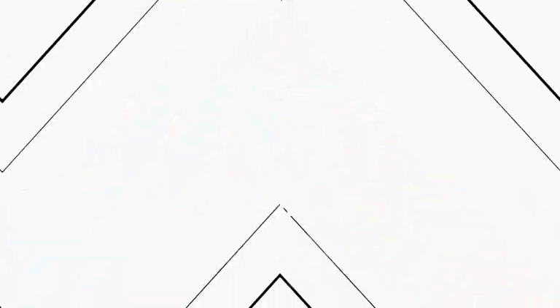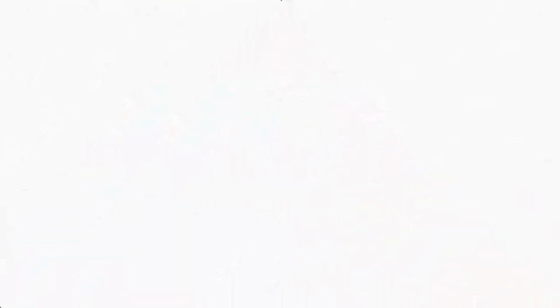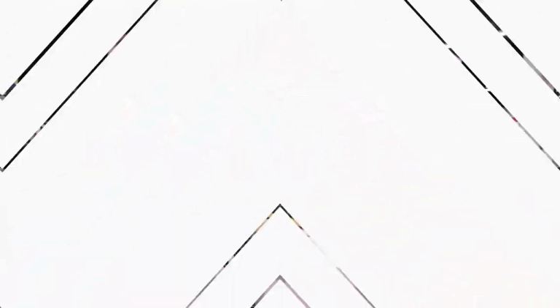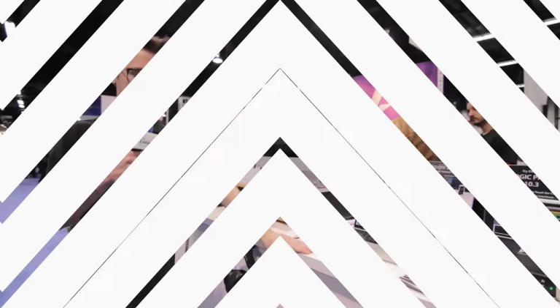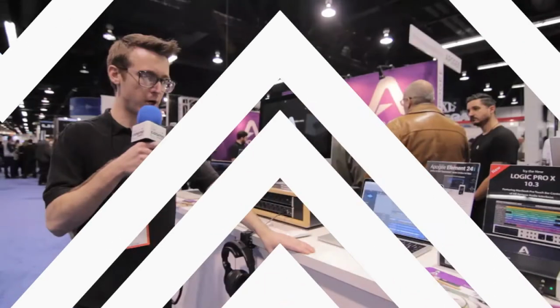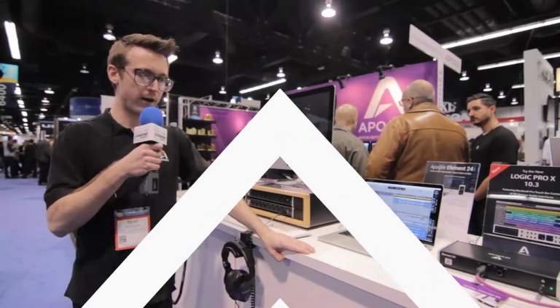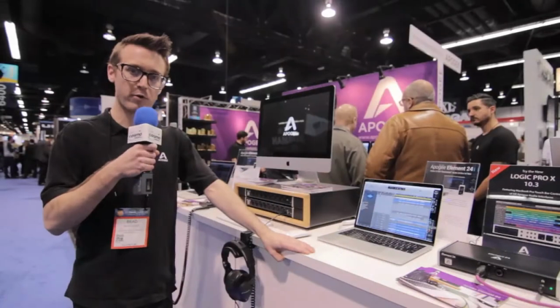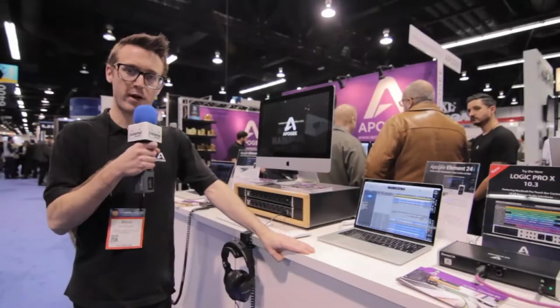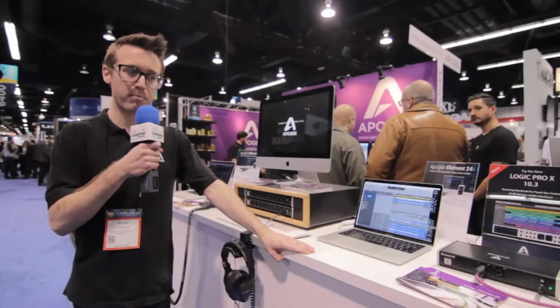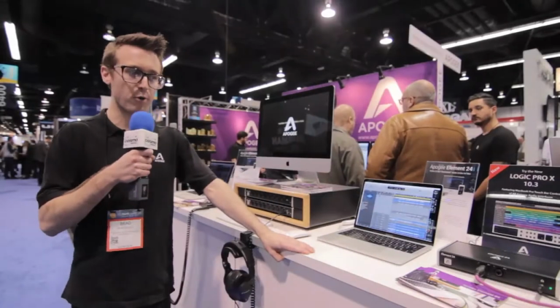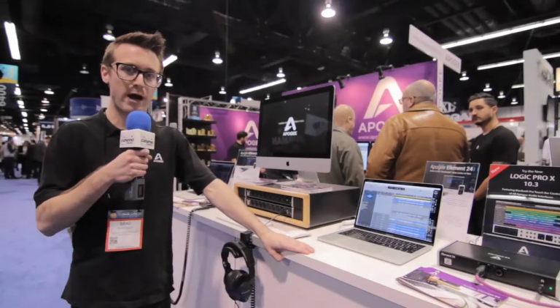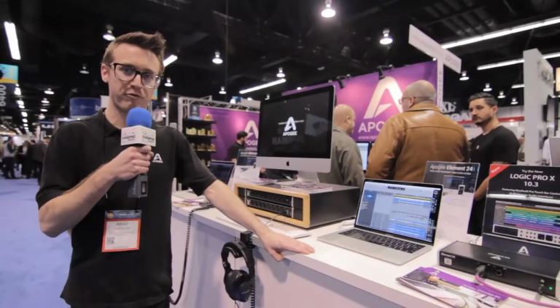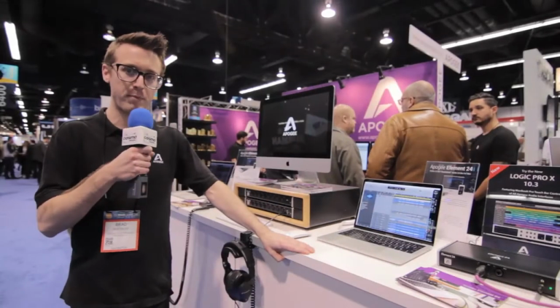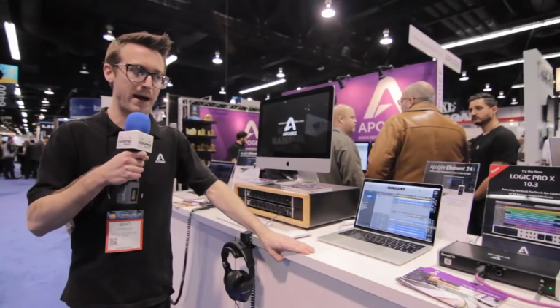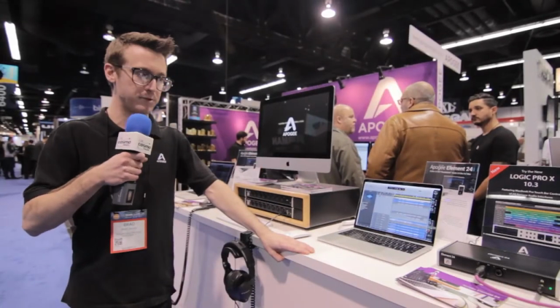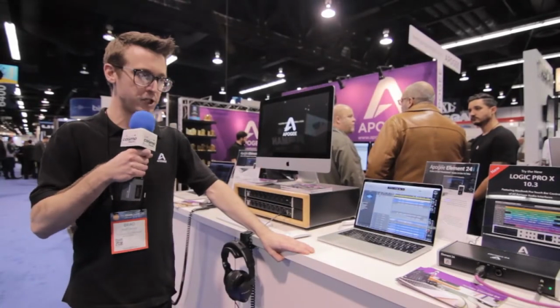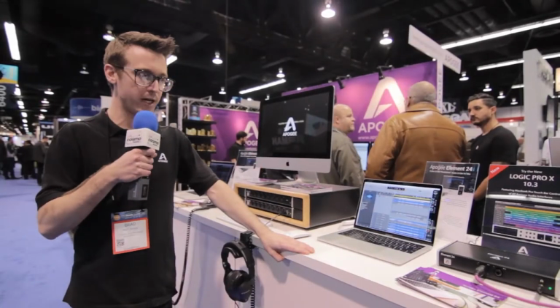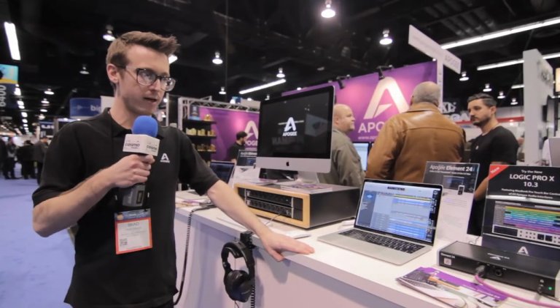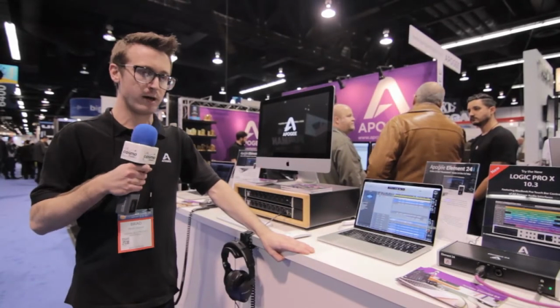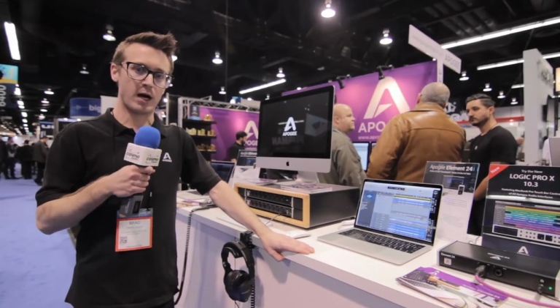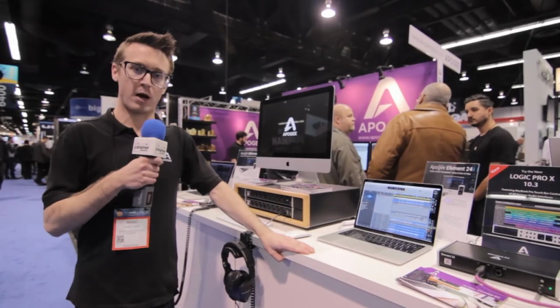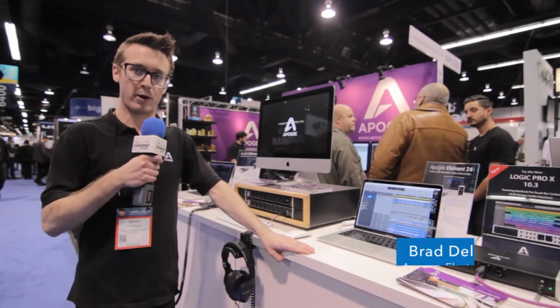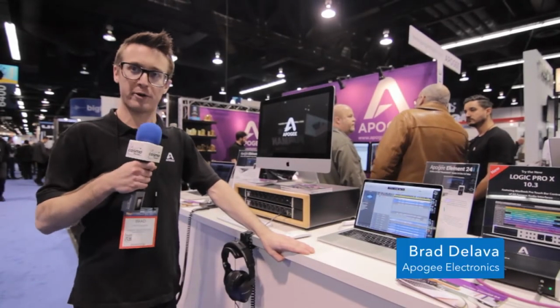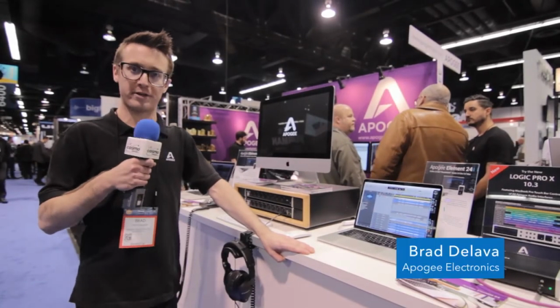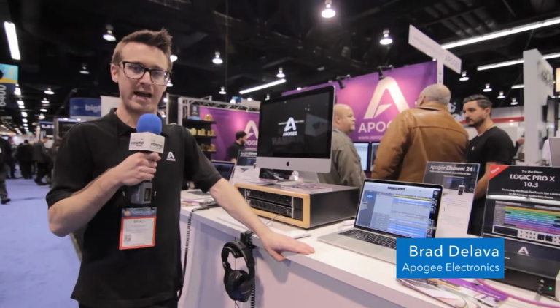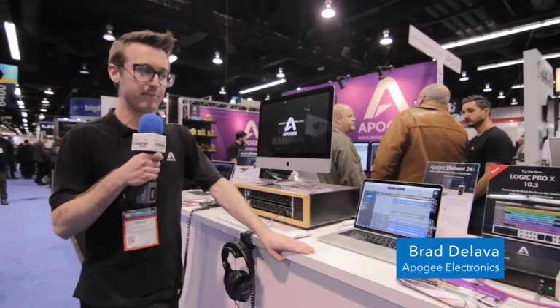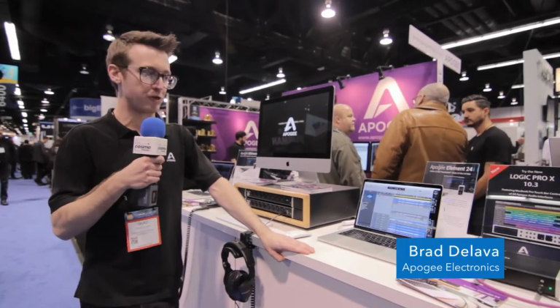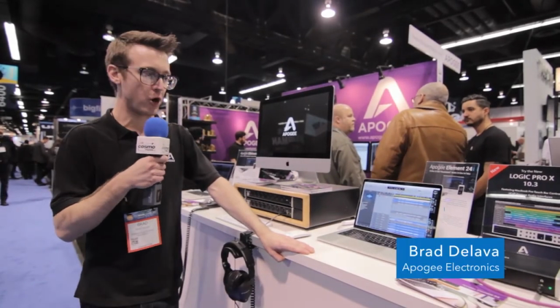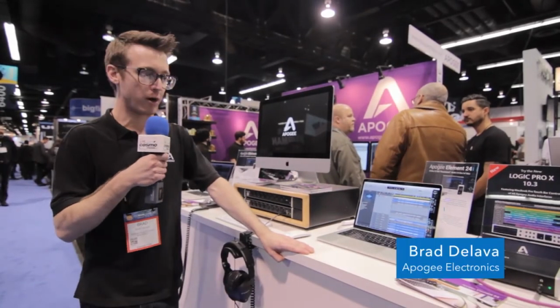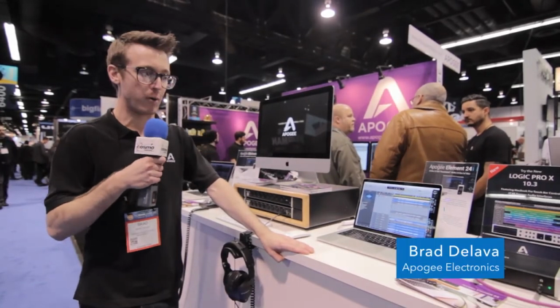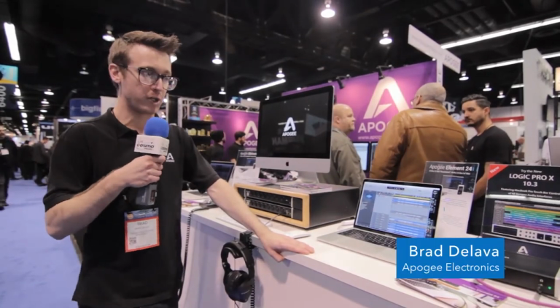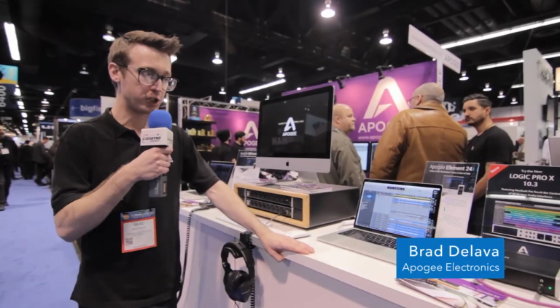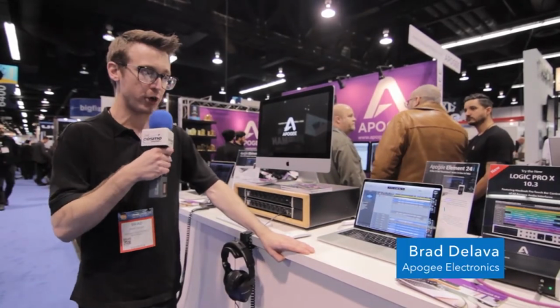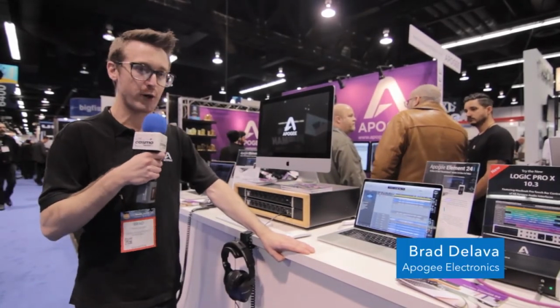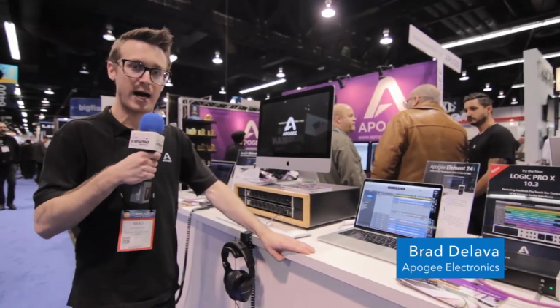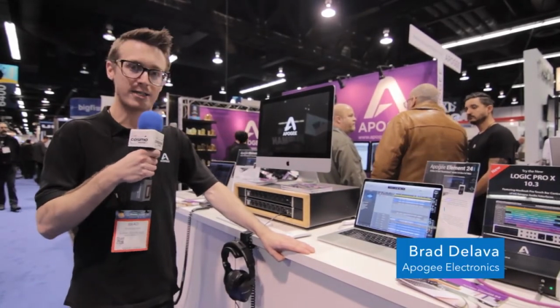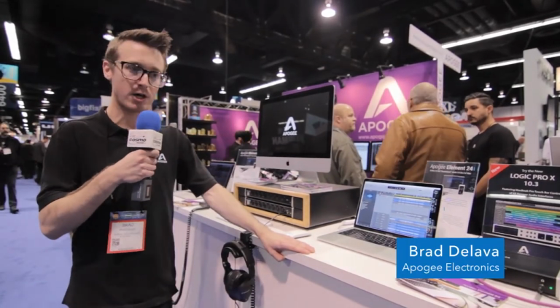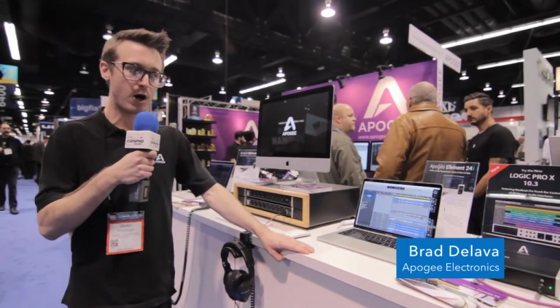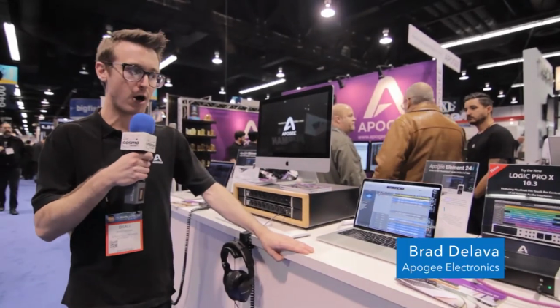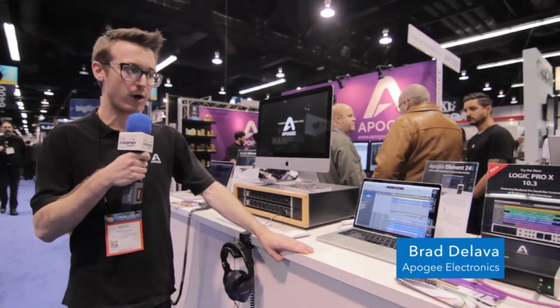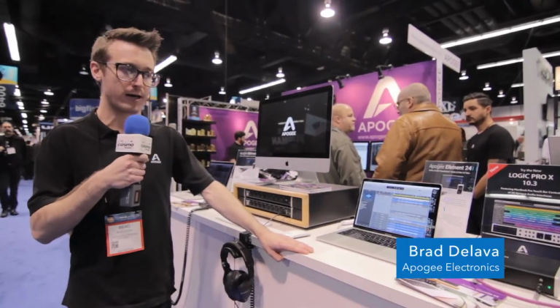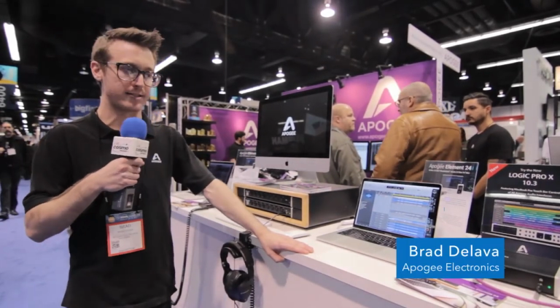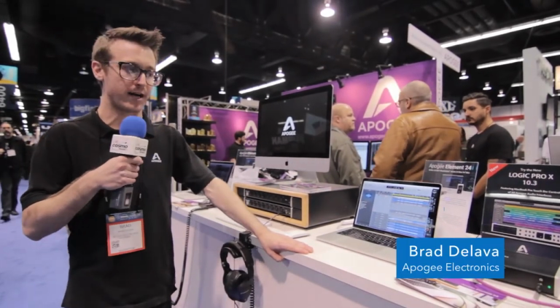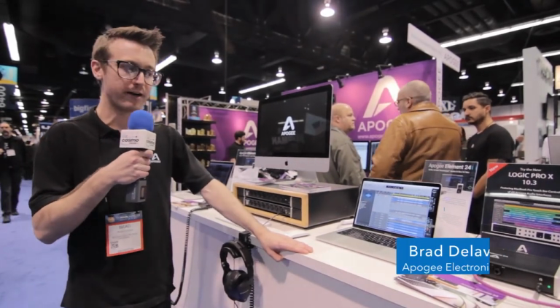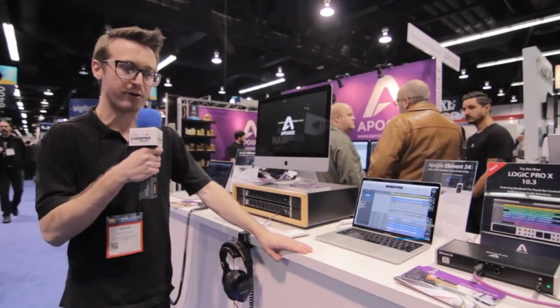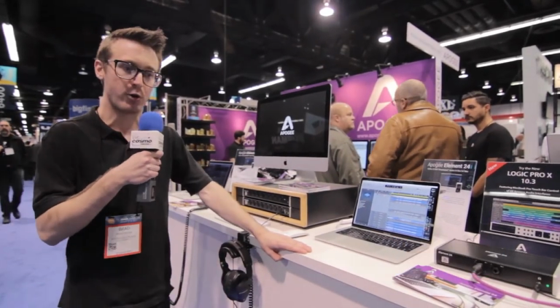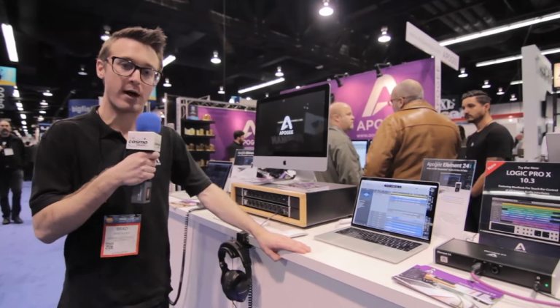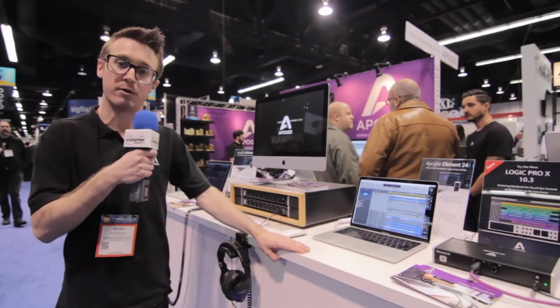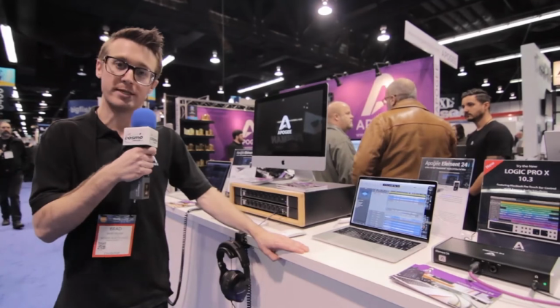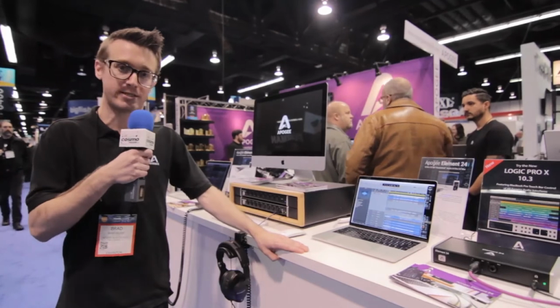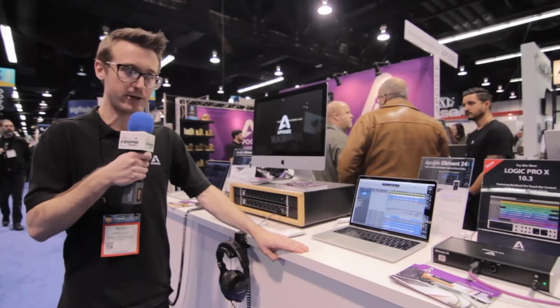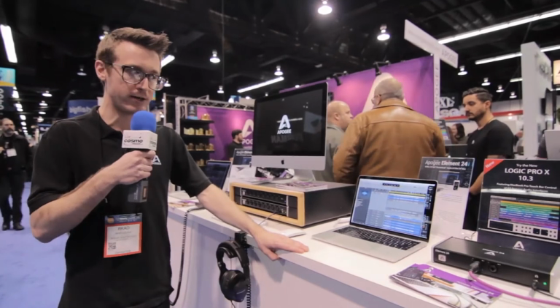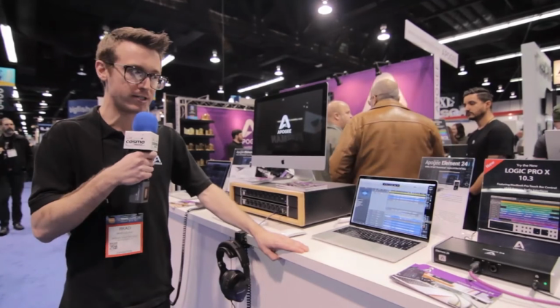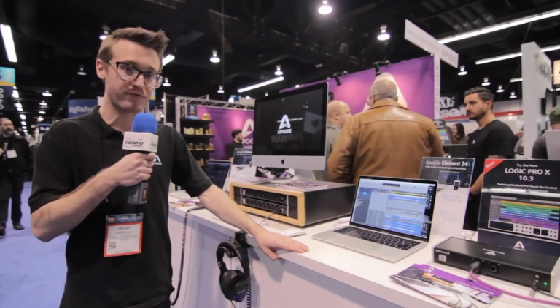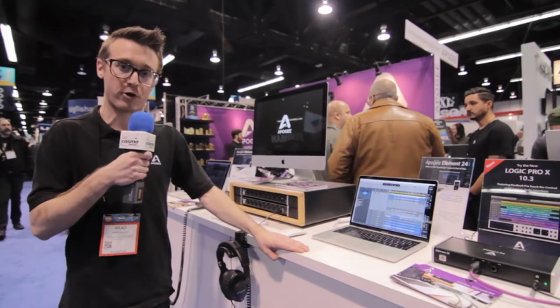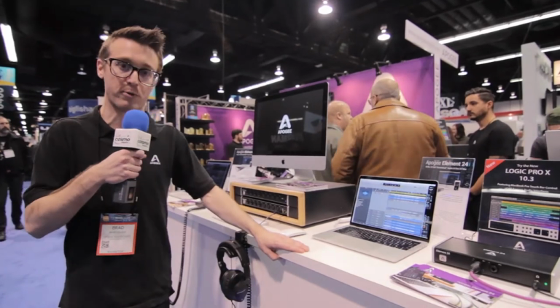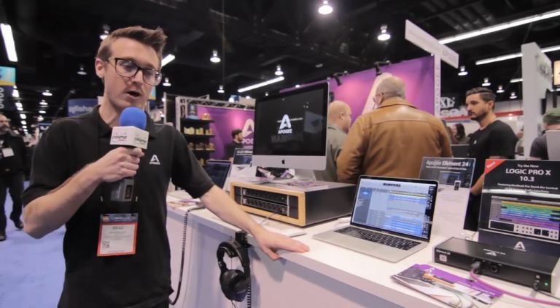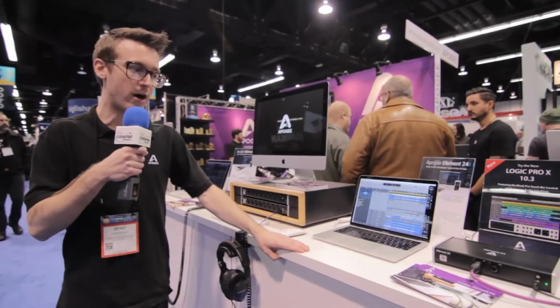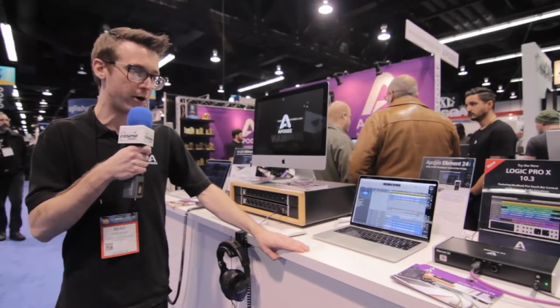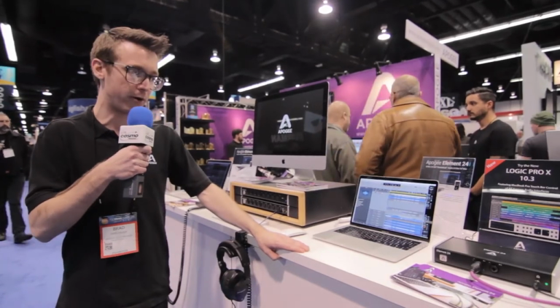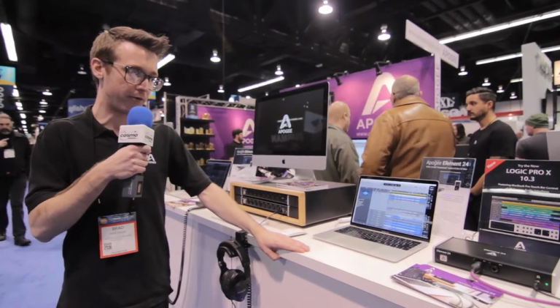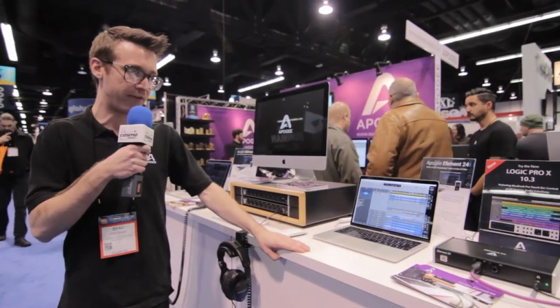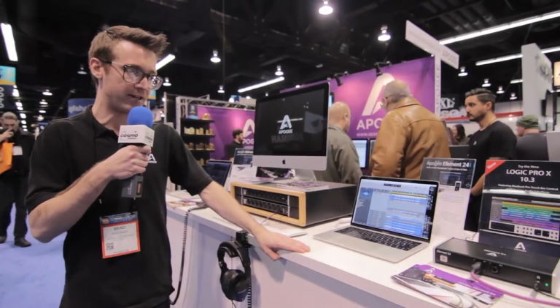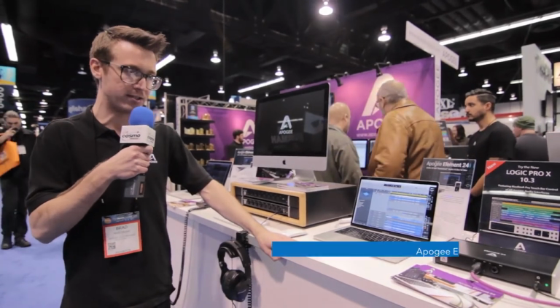How's it going everyone? I'm Brad from Apogee. We're here at the NAMM show and I wanted to show you guys our exciting new Element series of Thunderbolt audio interfaces.